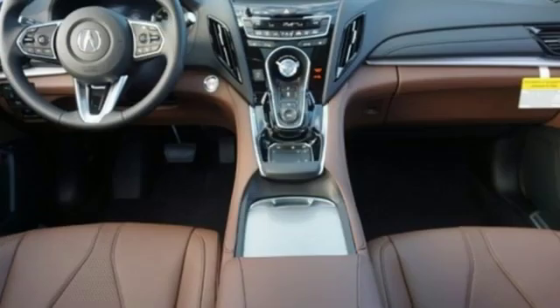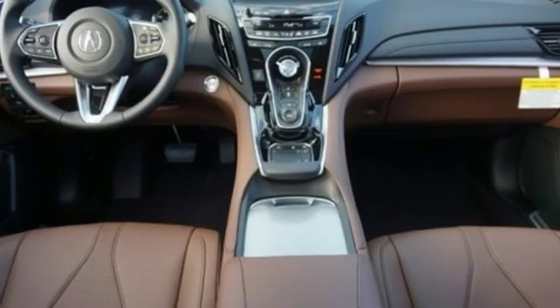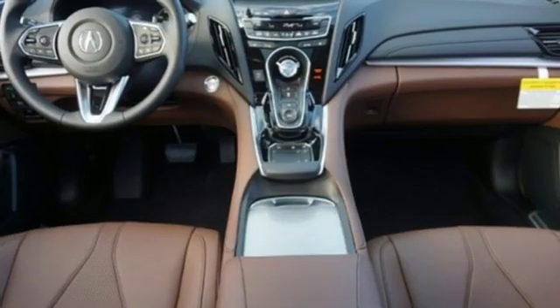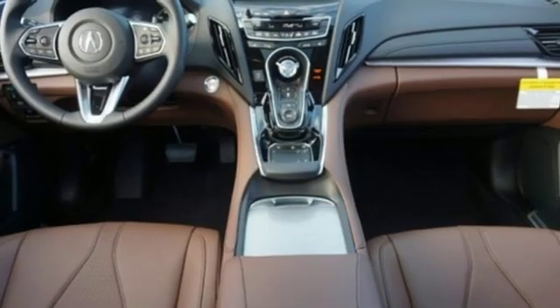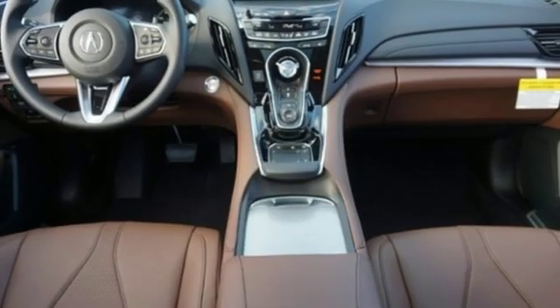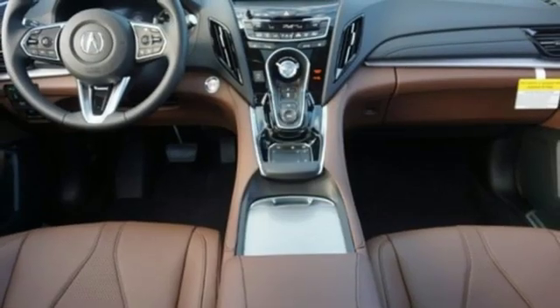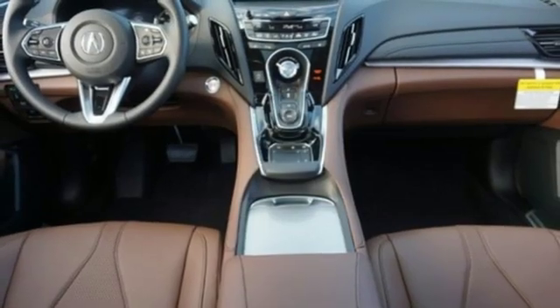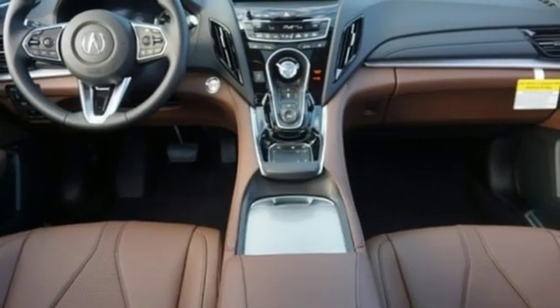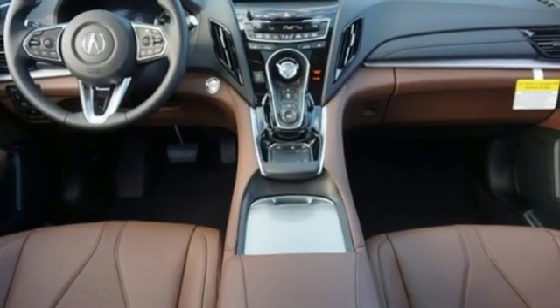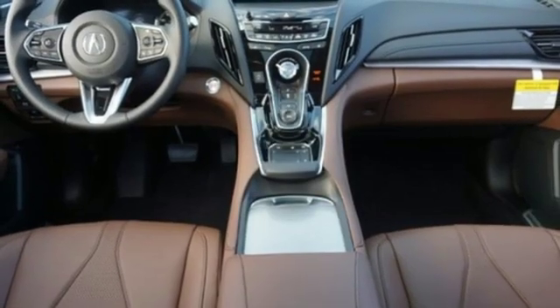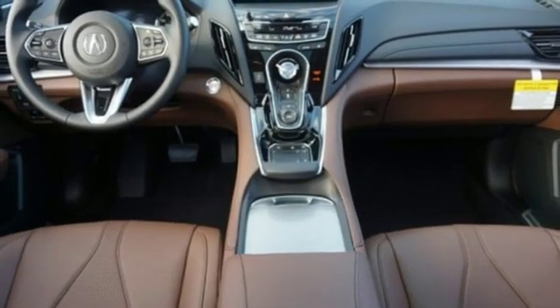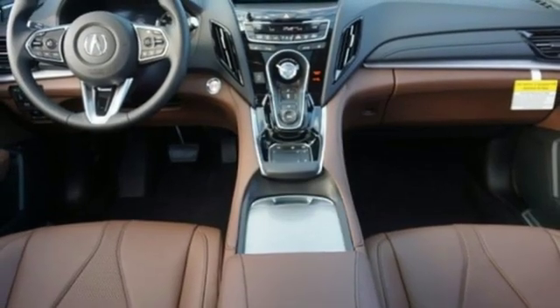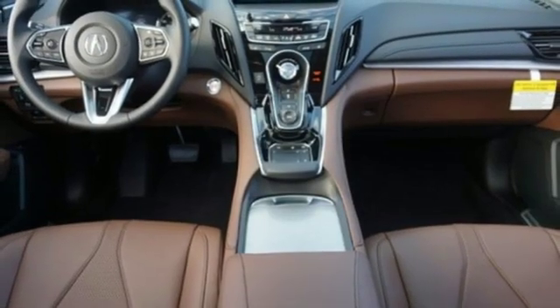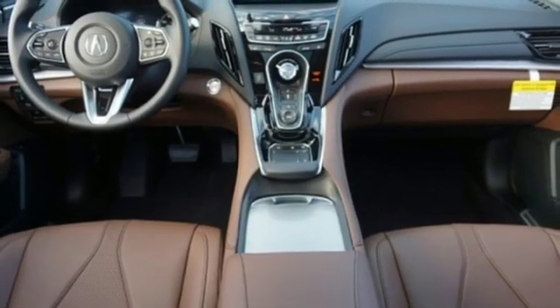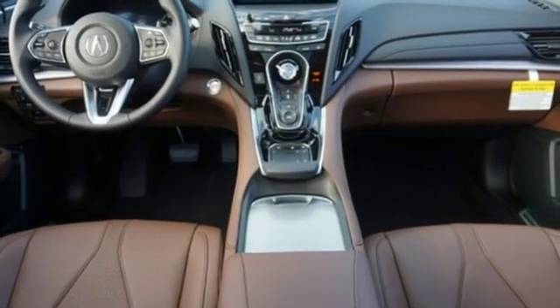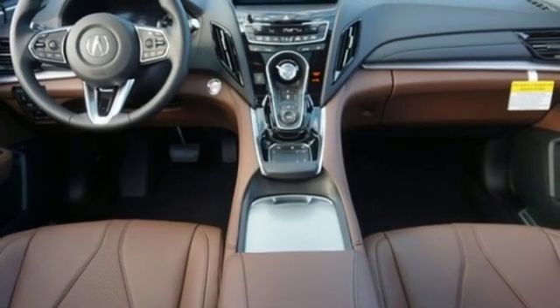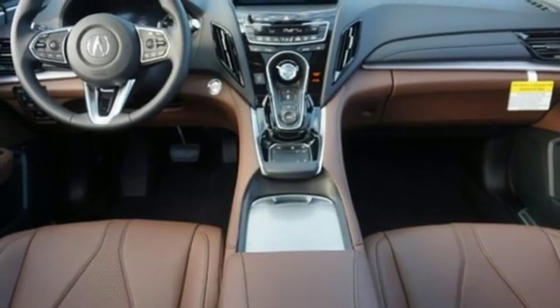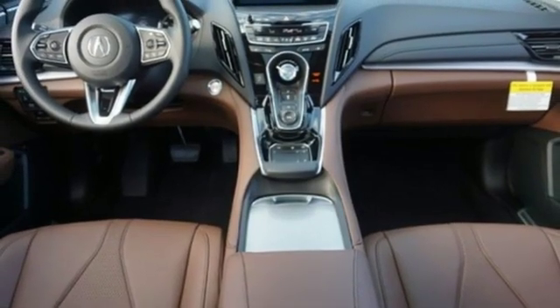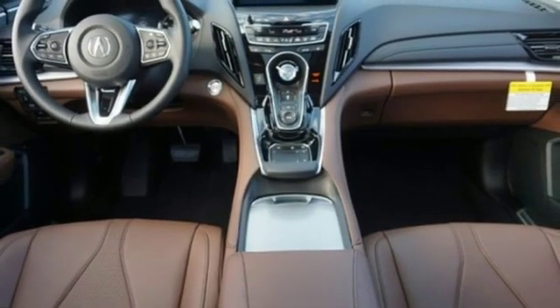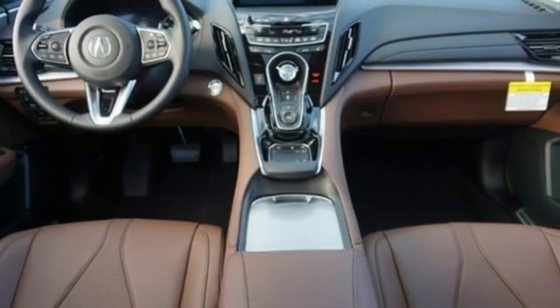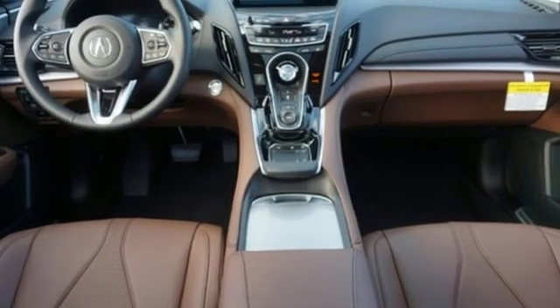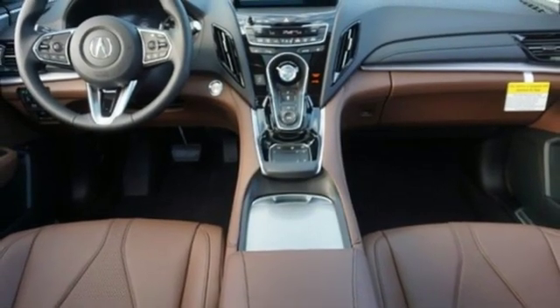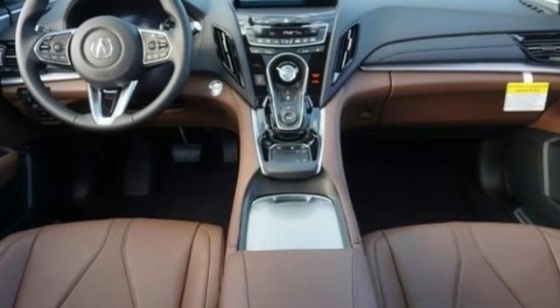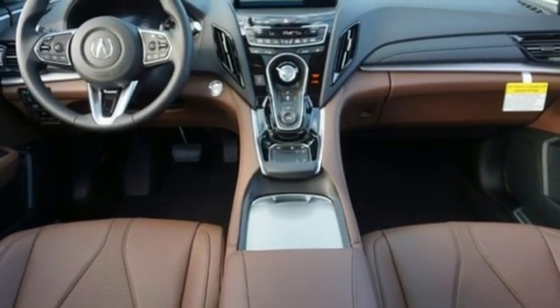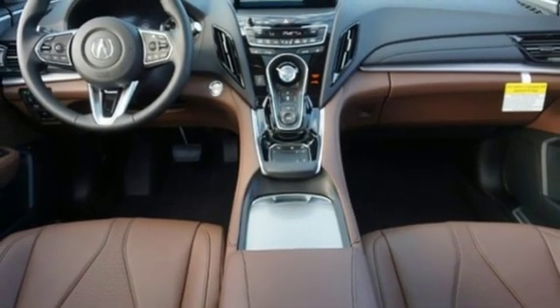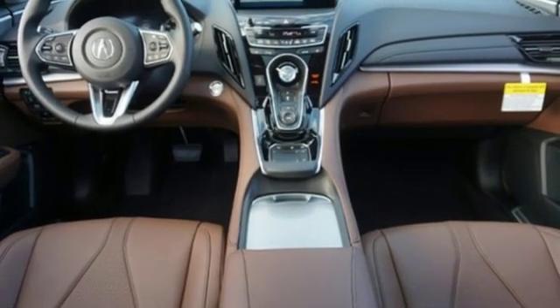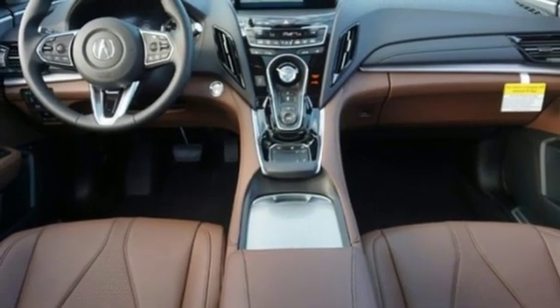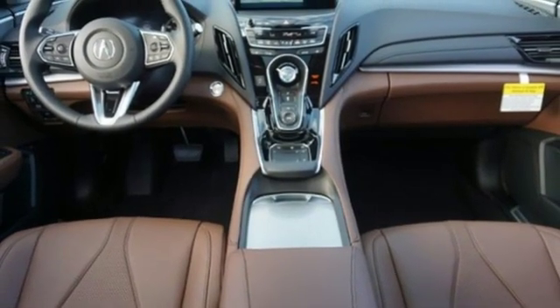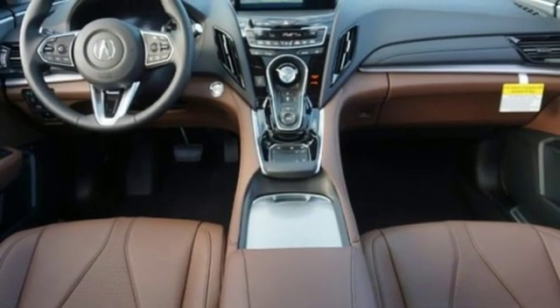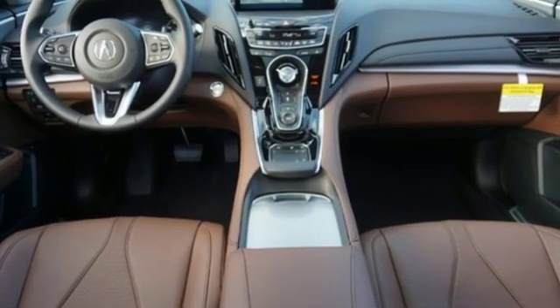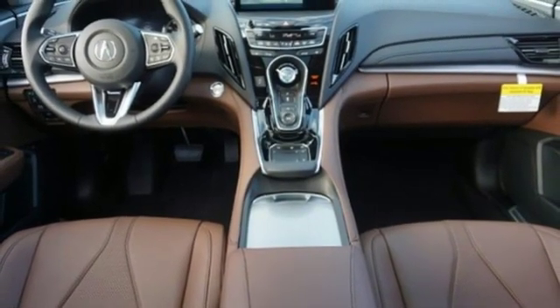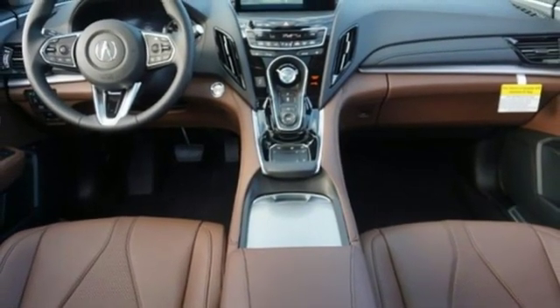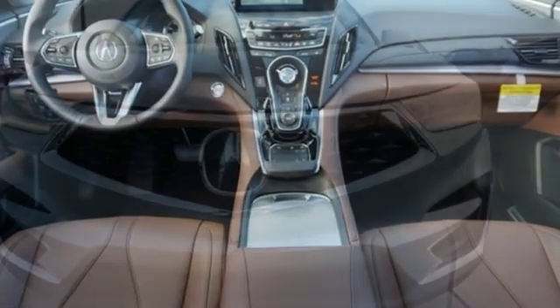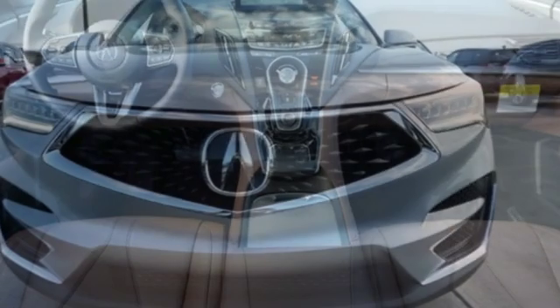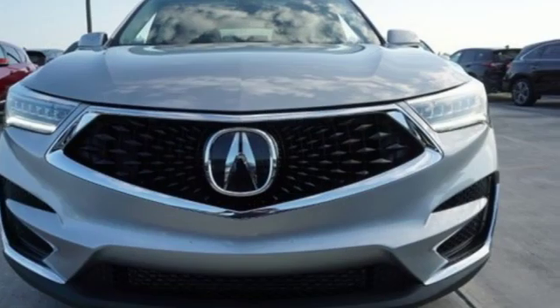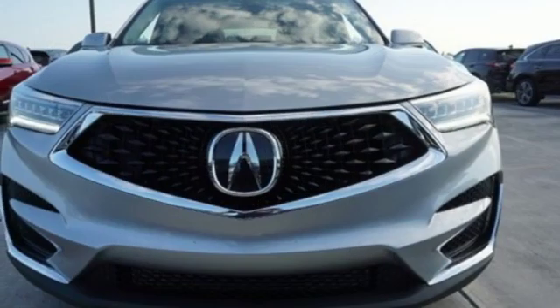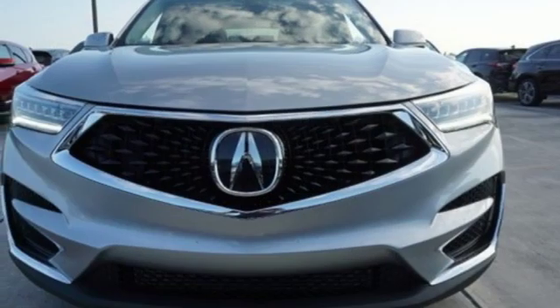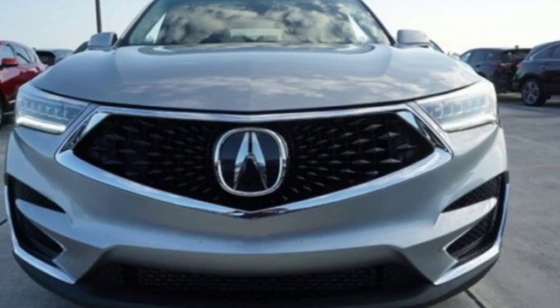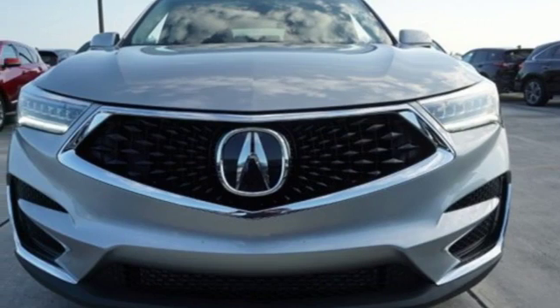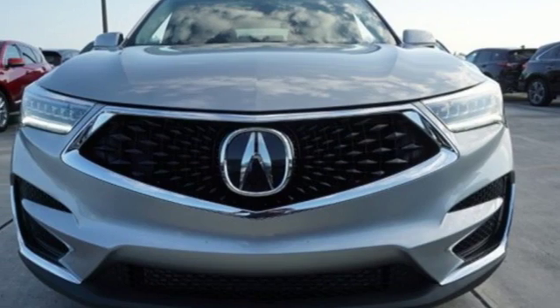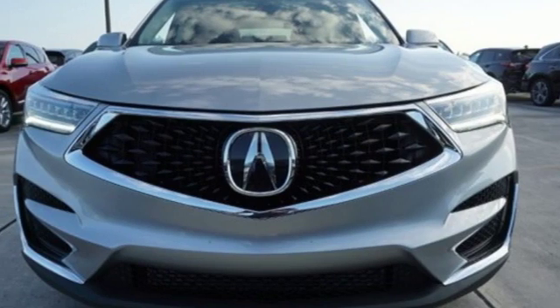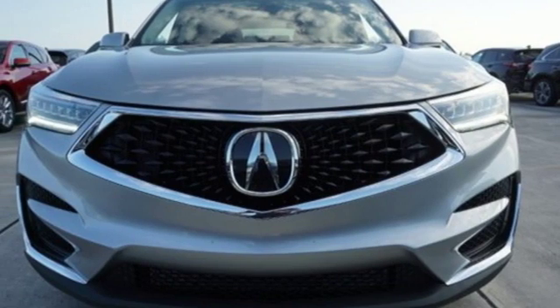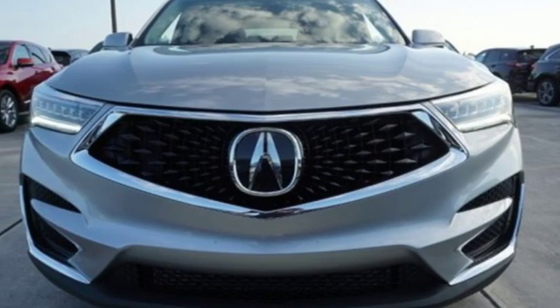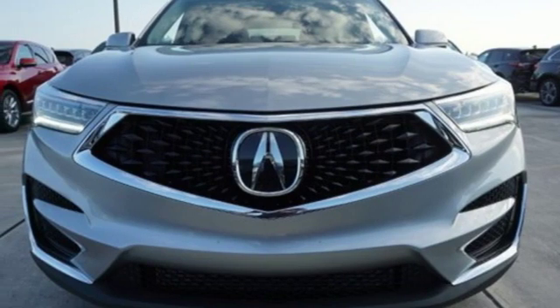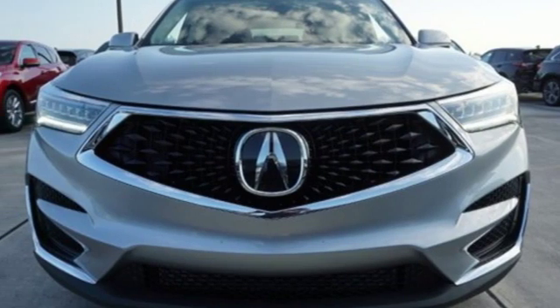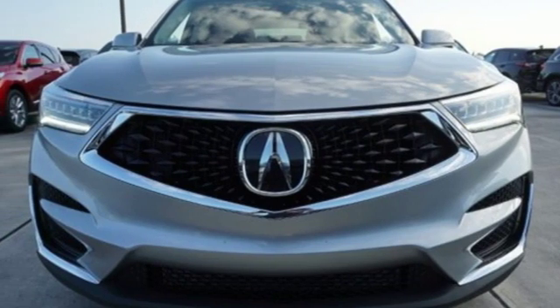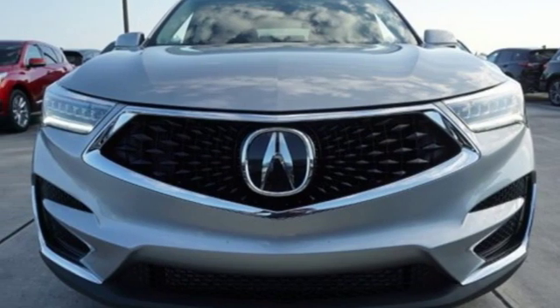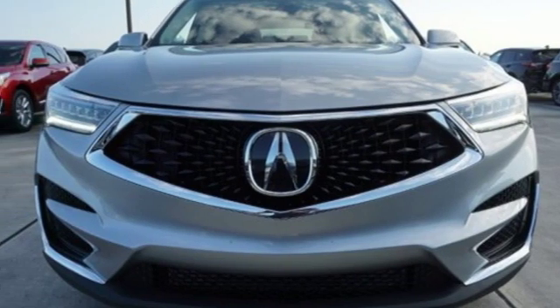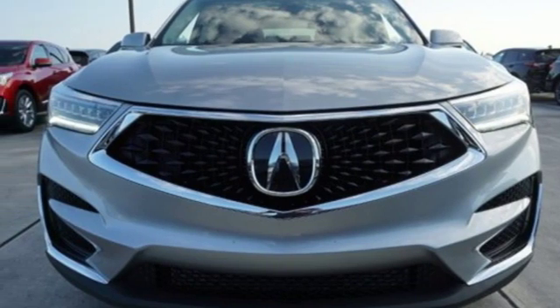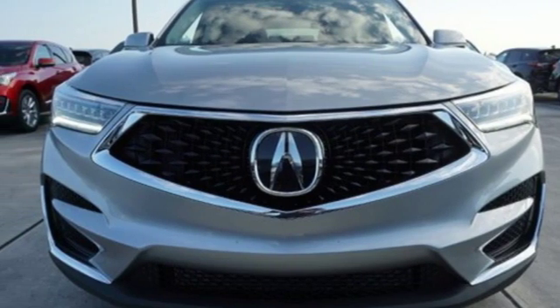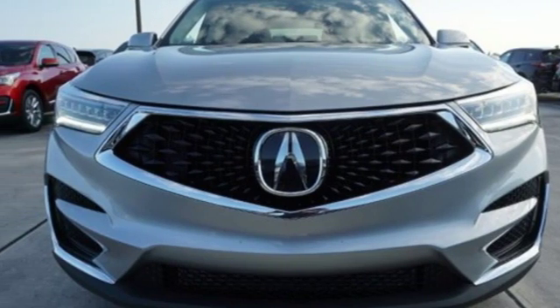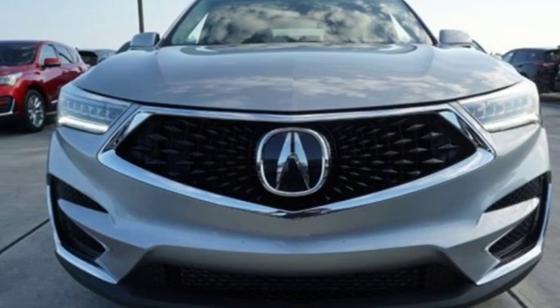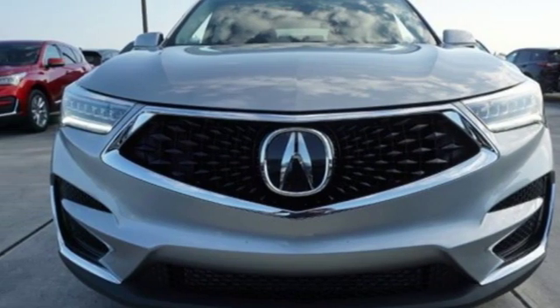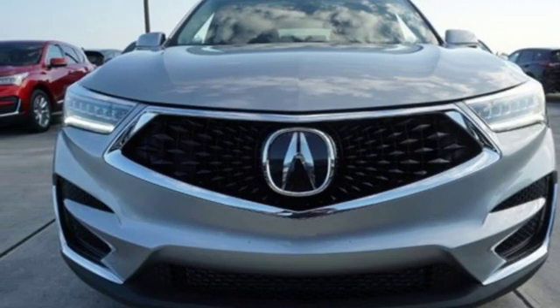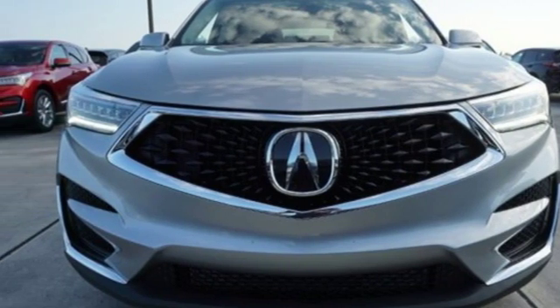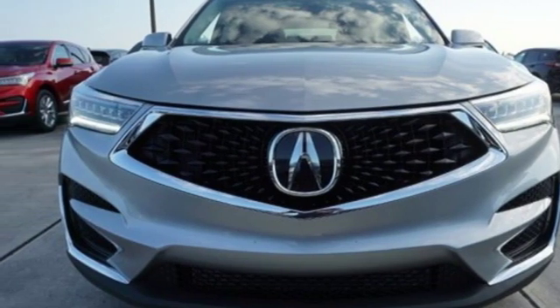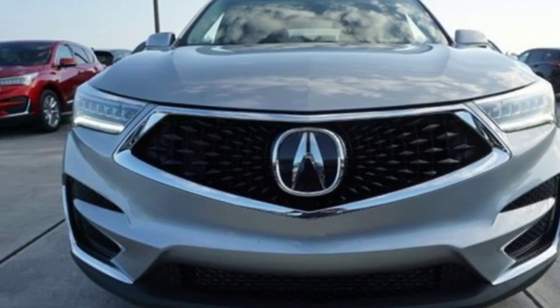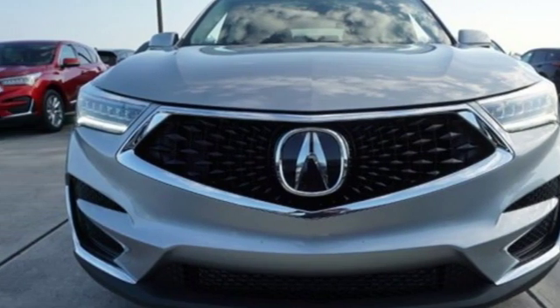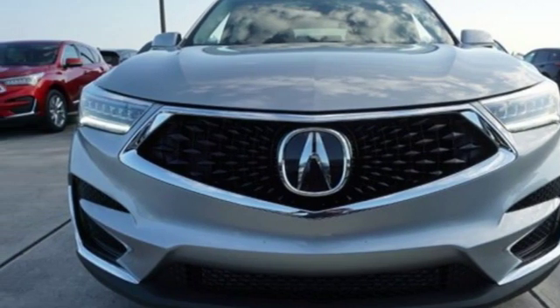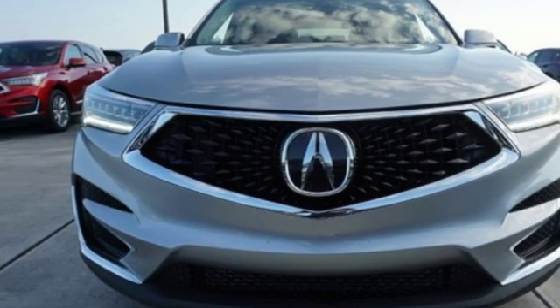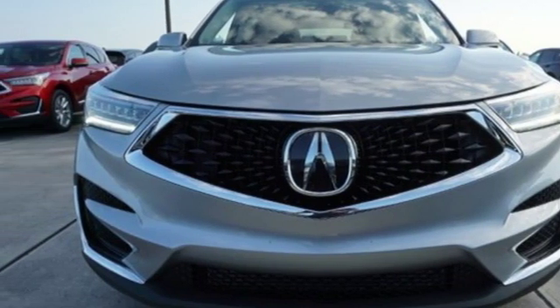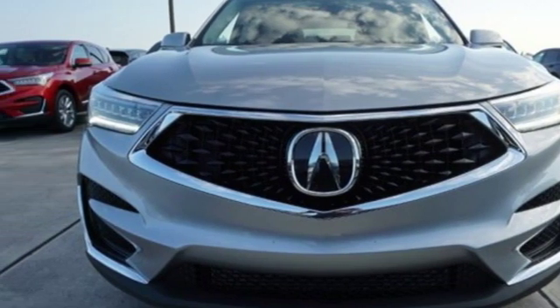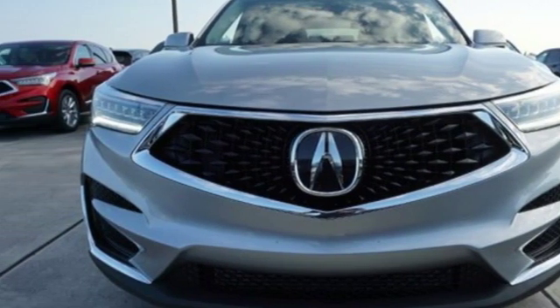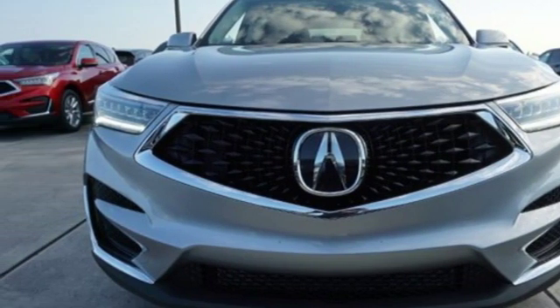Acura has a legacy of innovation, a legacy that continues here. You need to drive it to believe it. See it for yourself today.